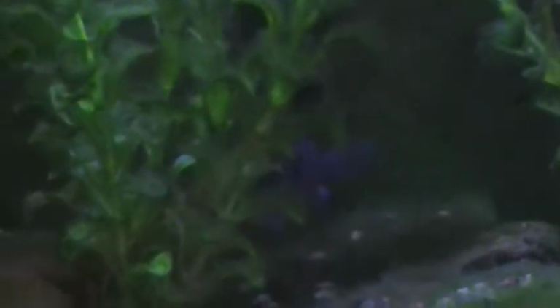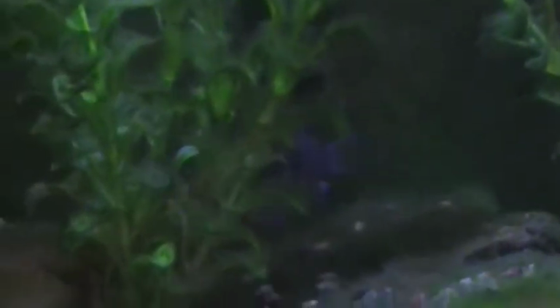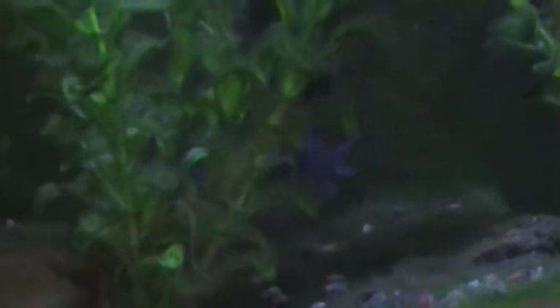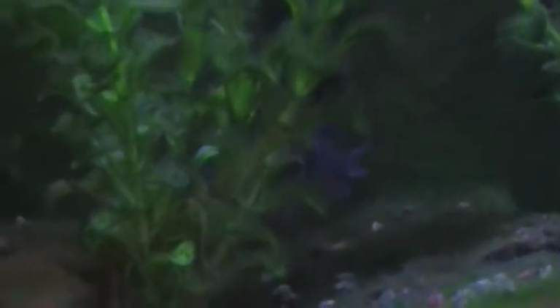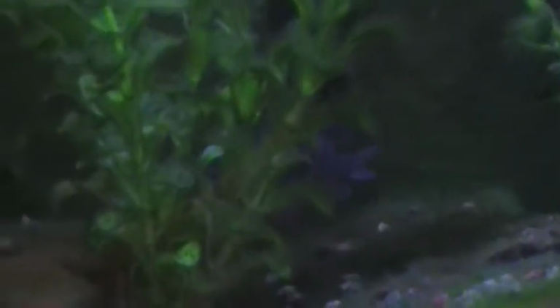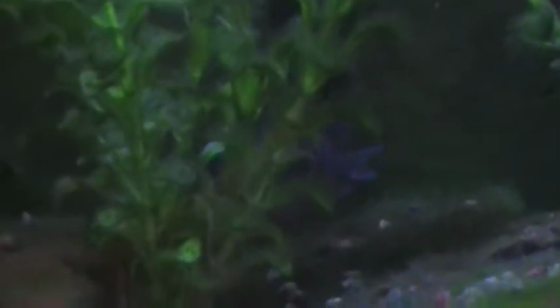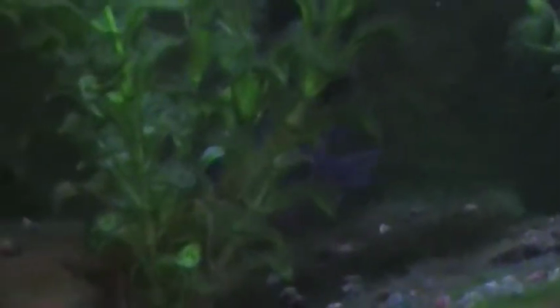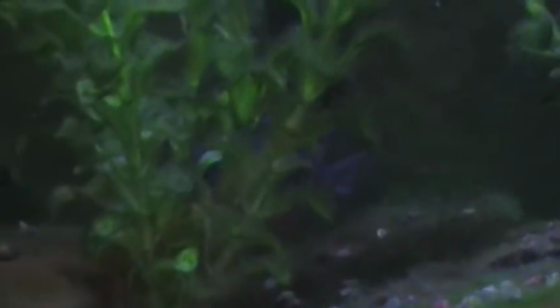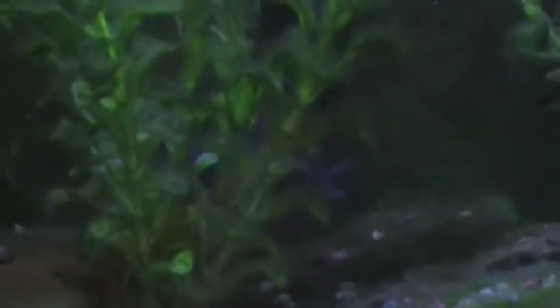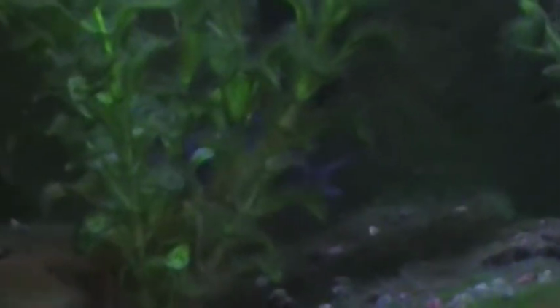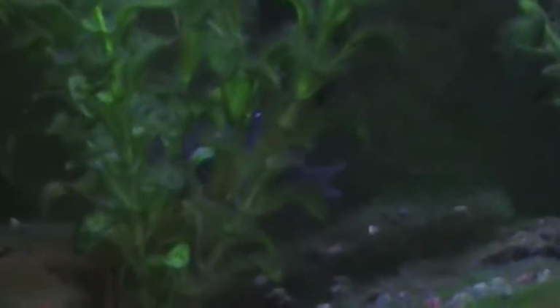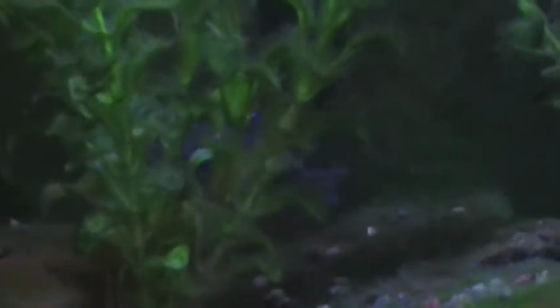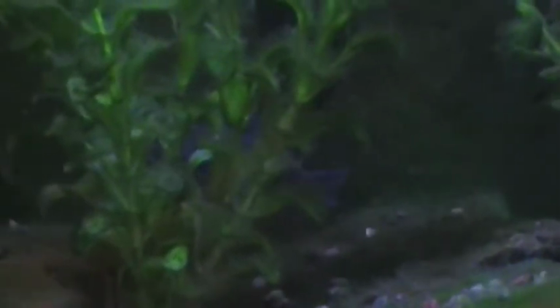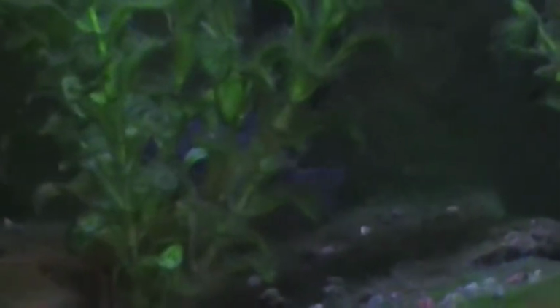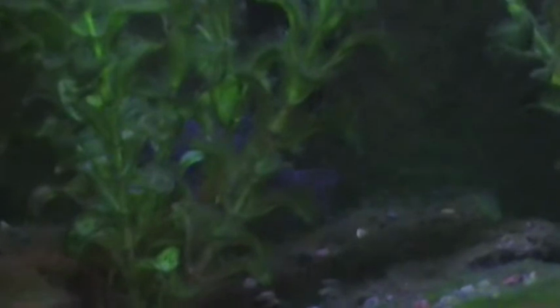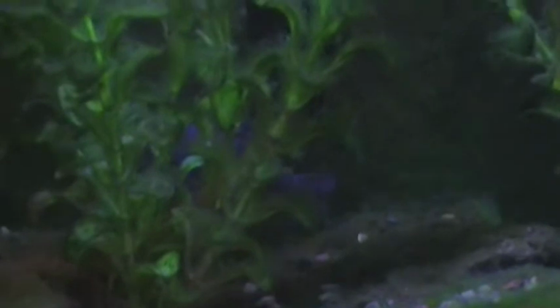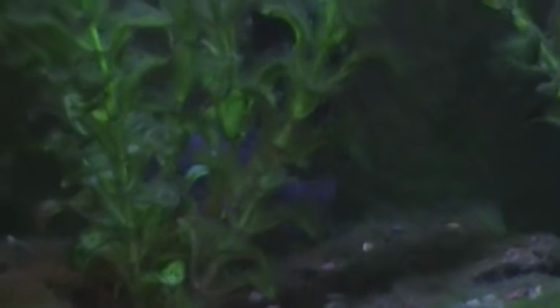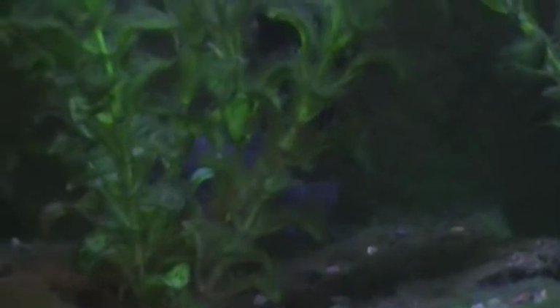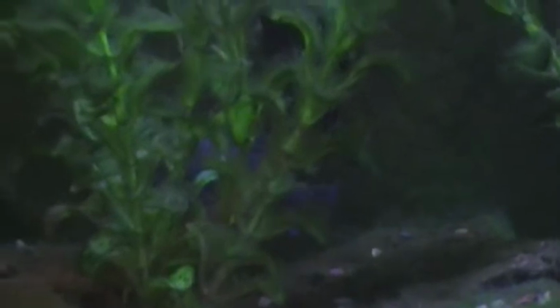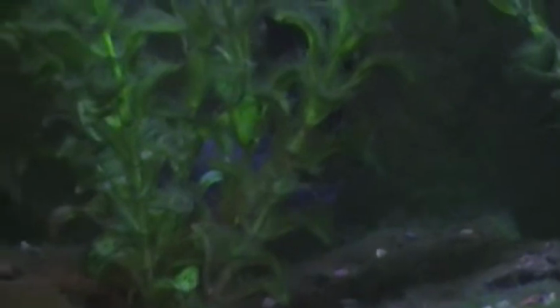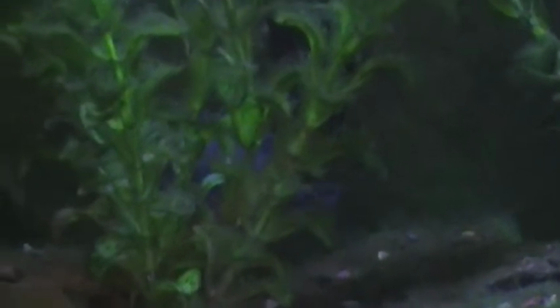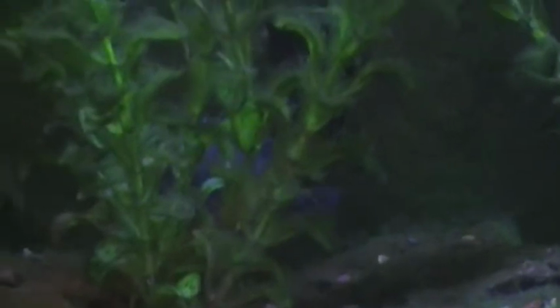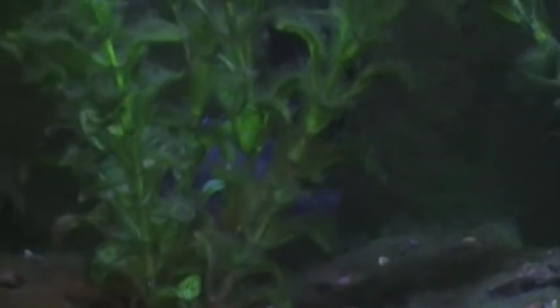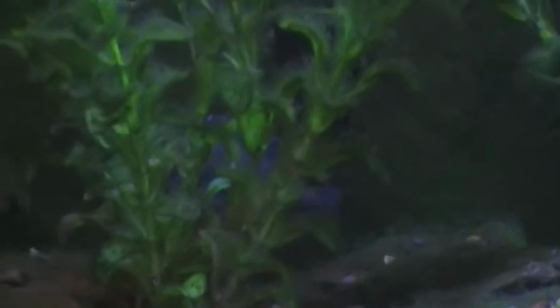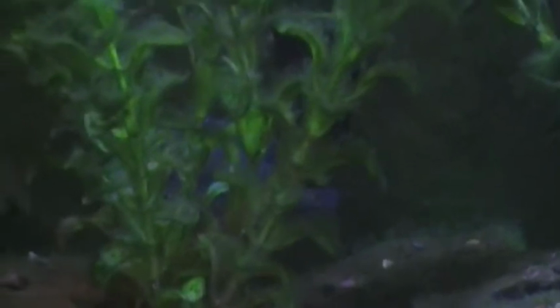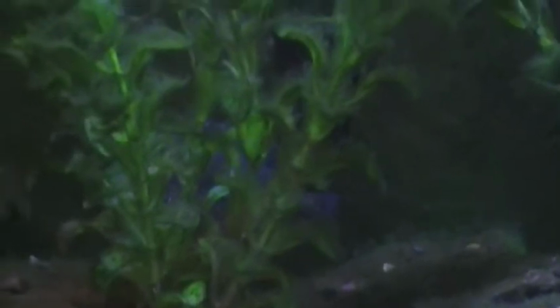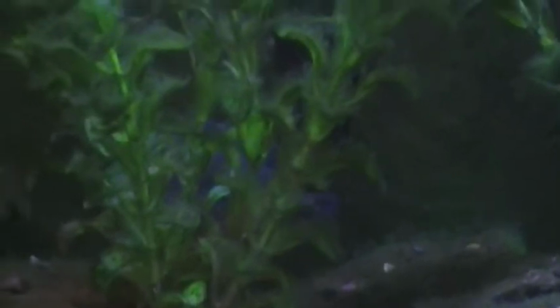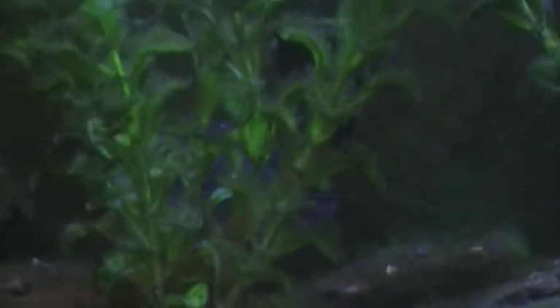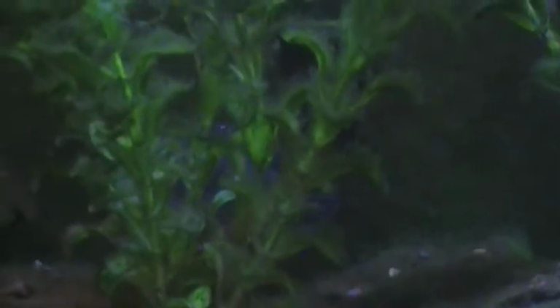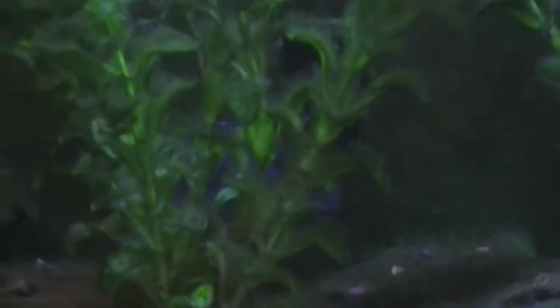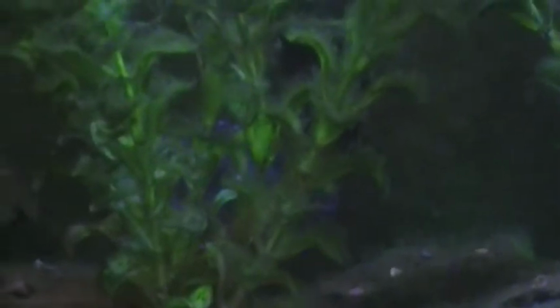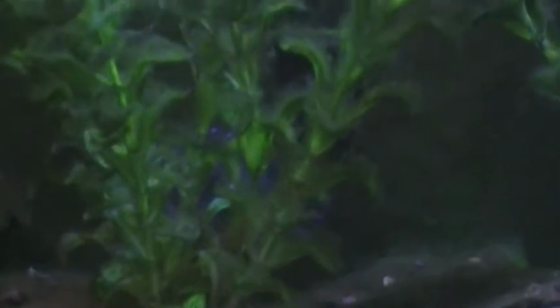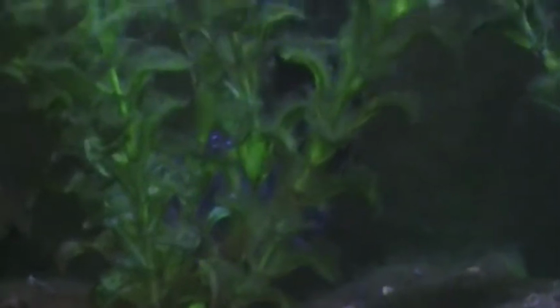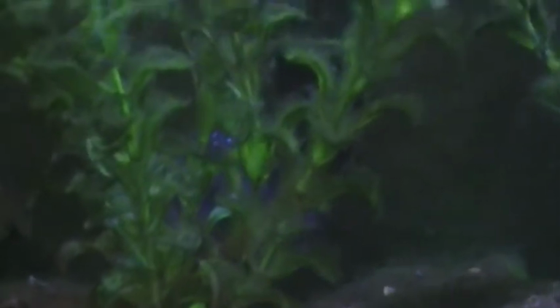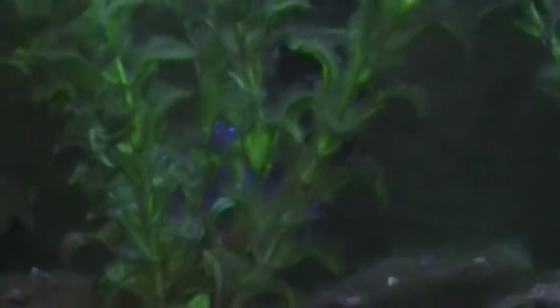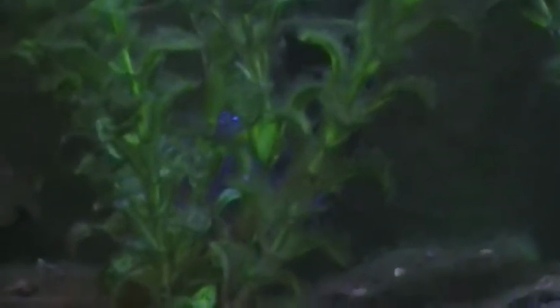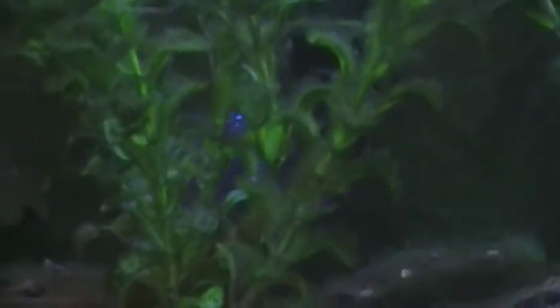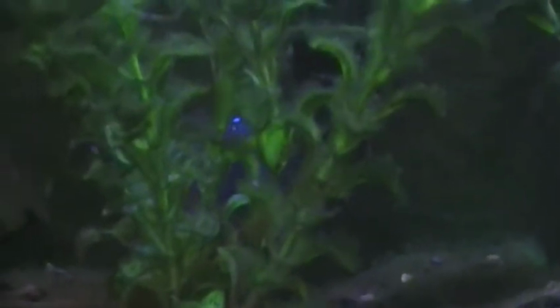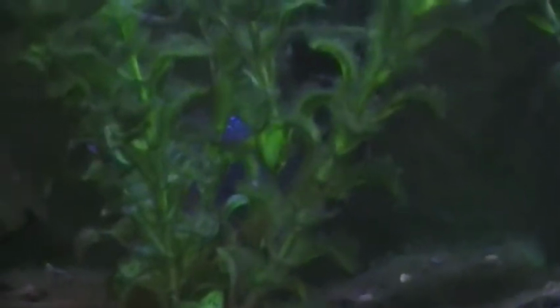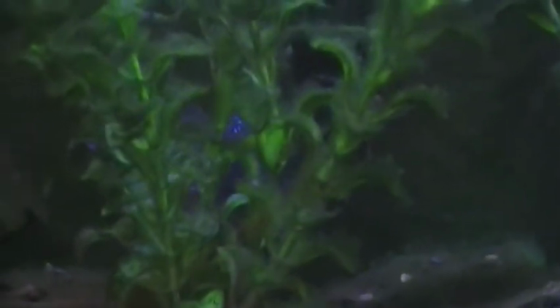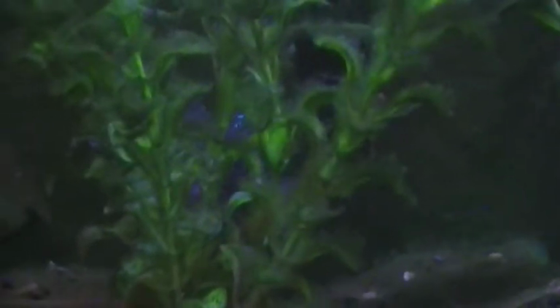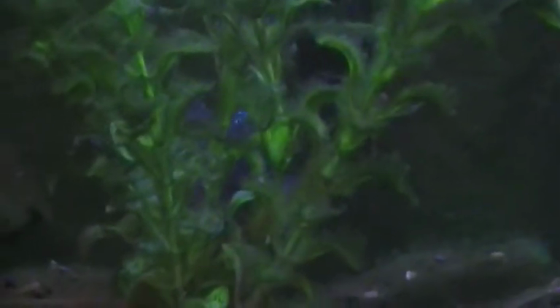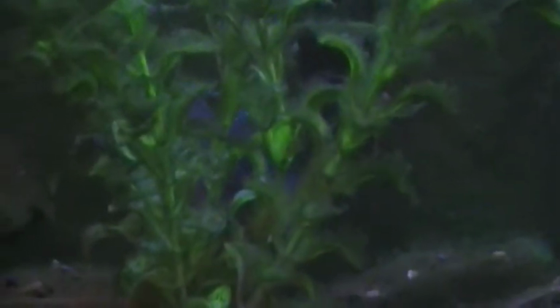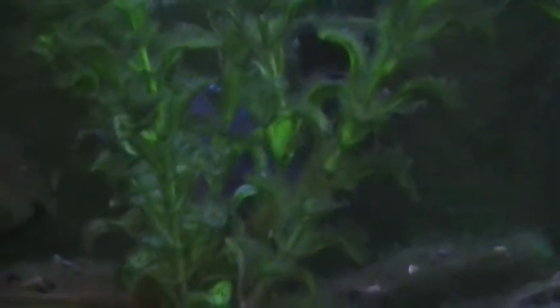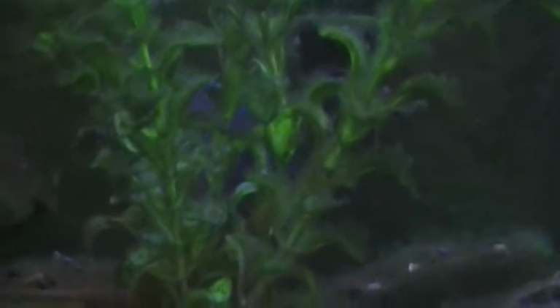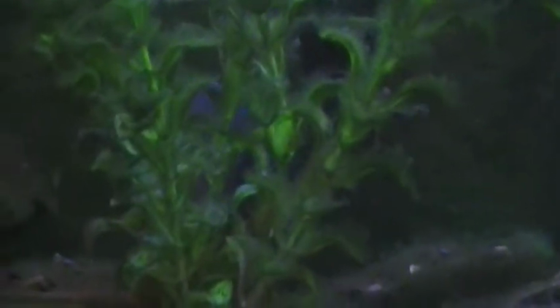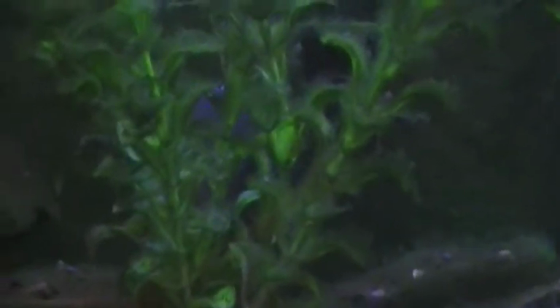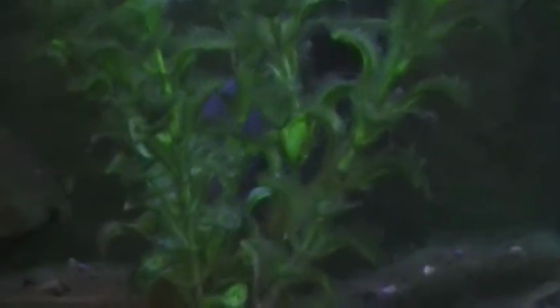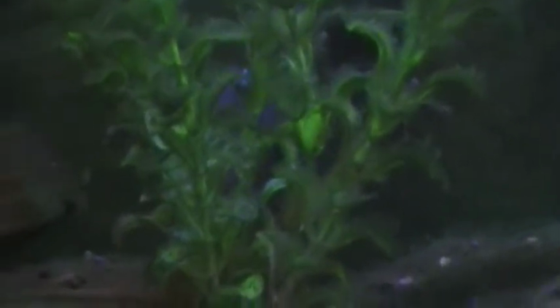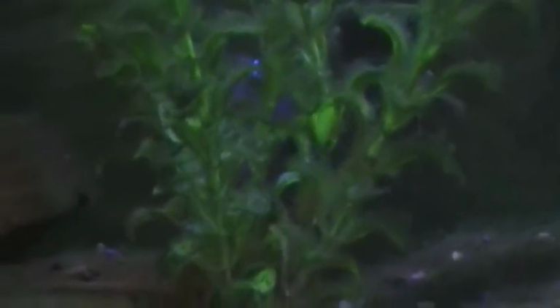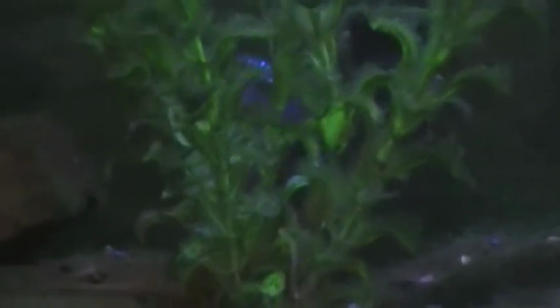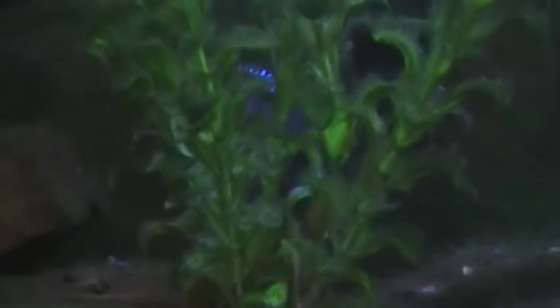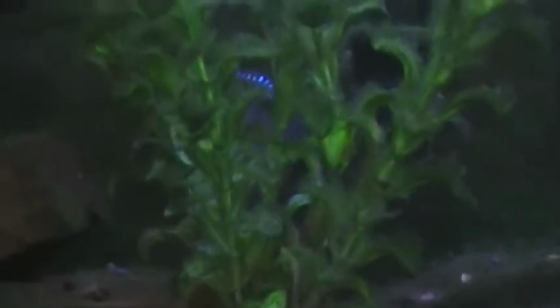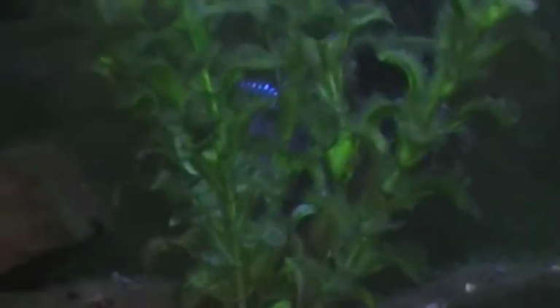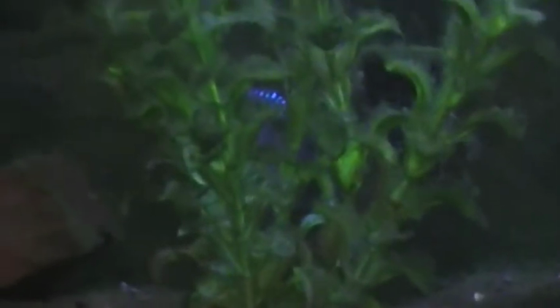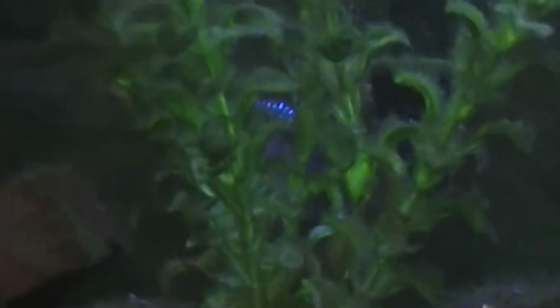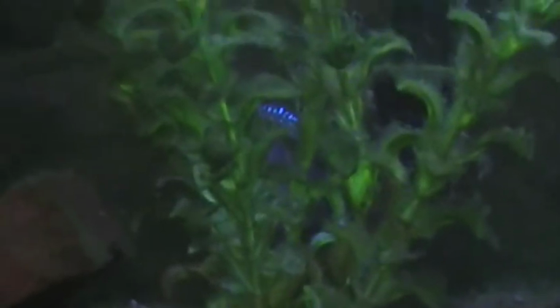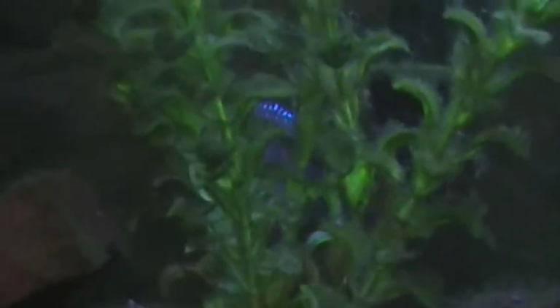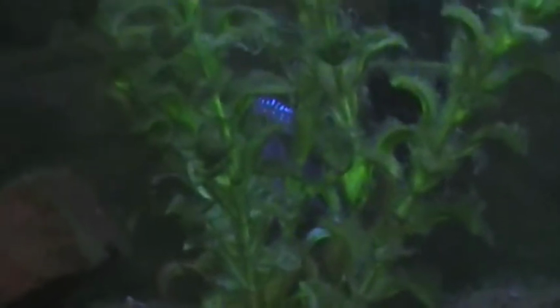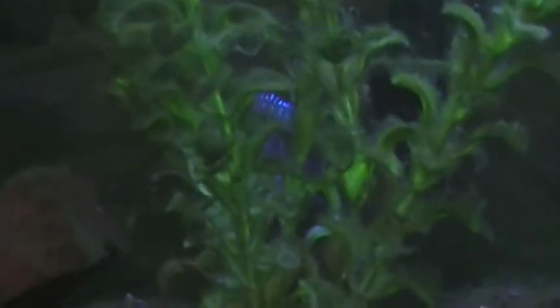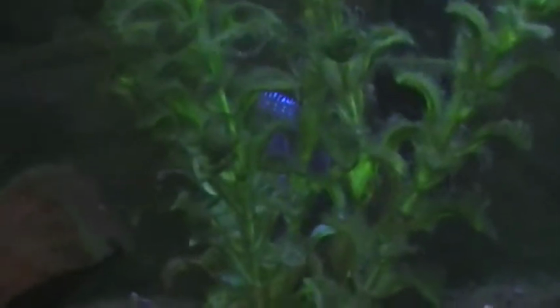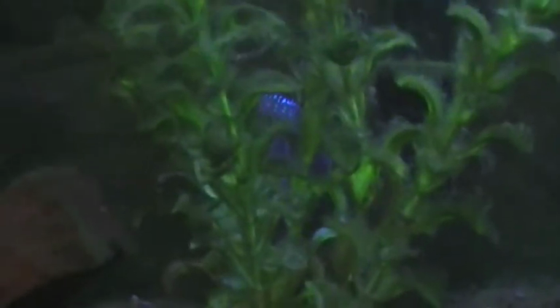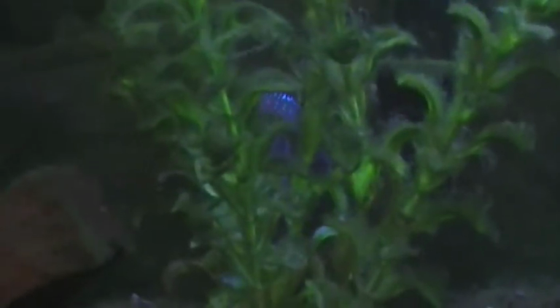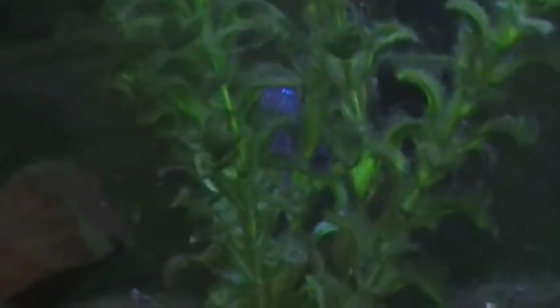Here's my cichlid tank. As you can see, I really need to get a pleco or an algae eater.